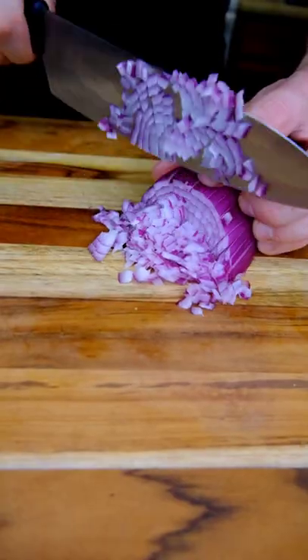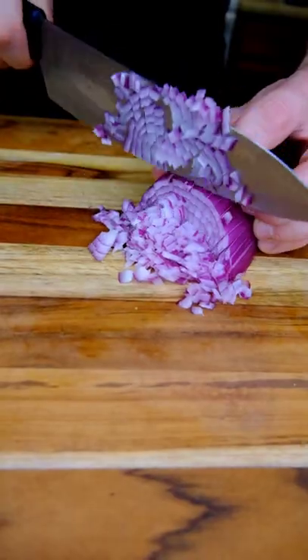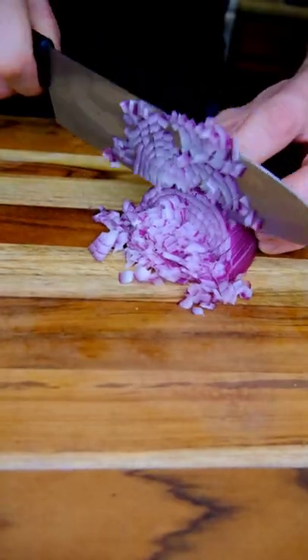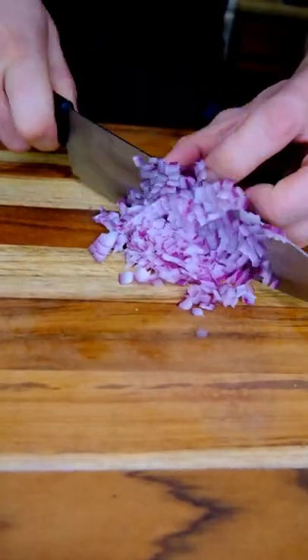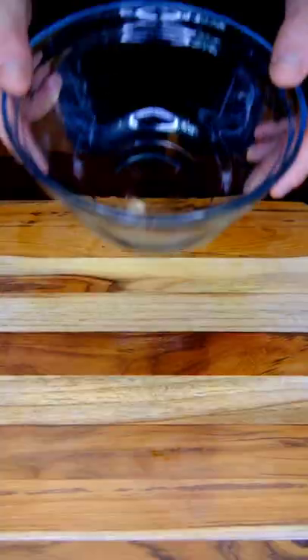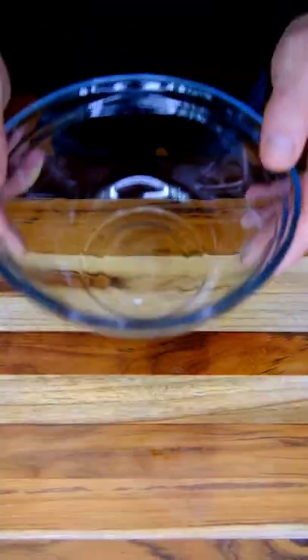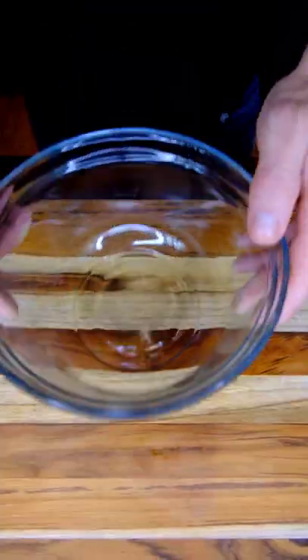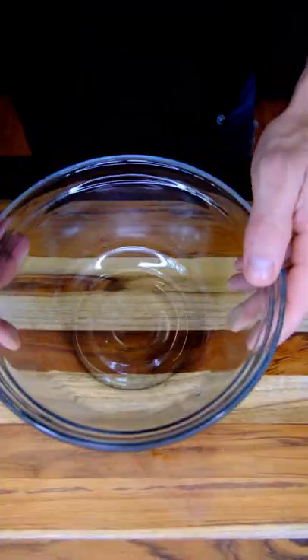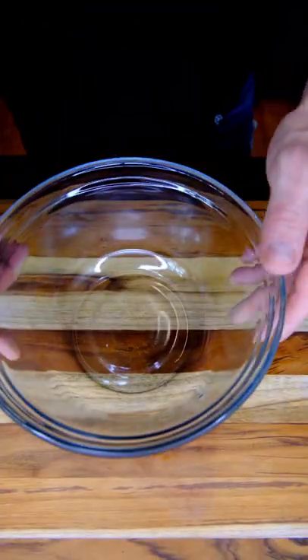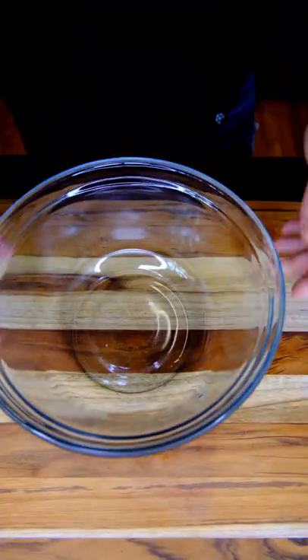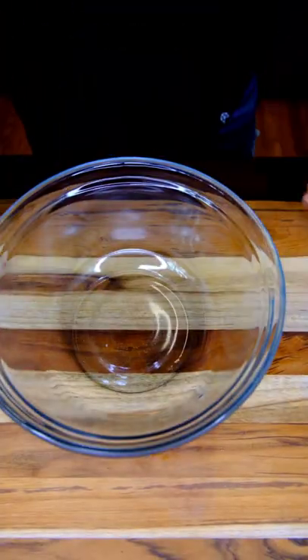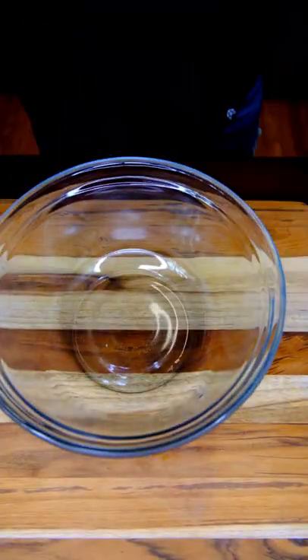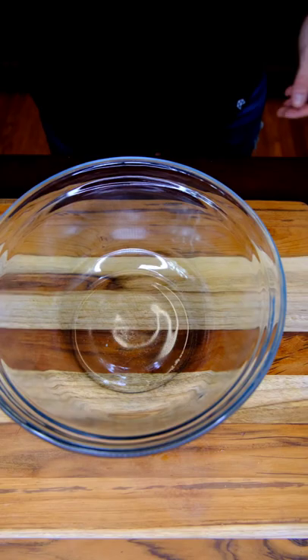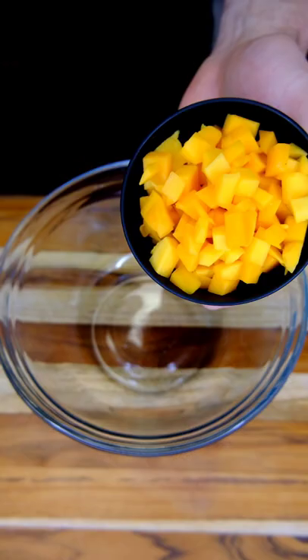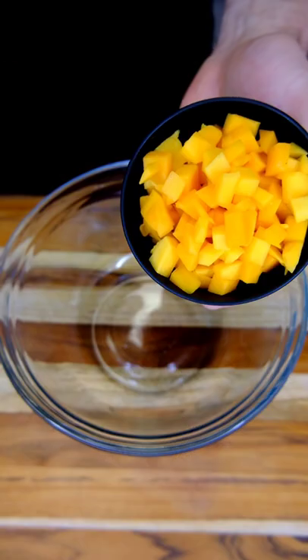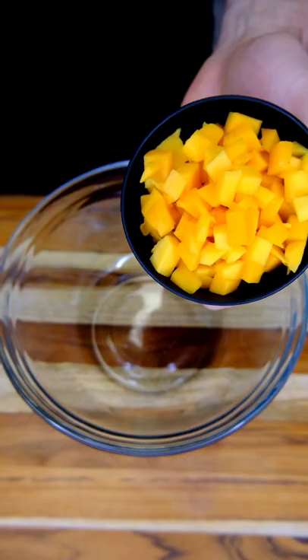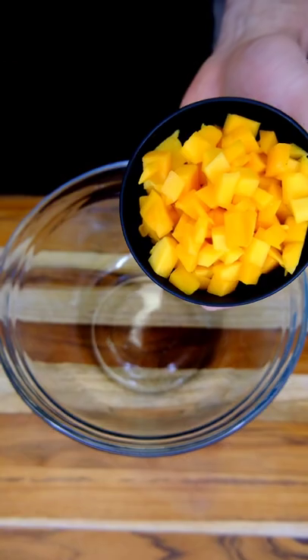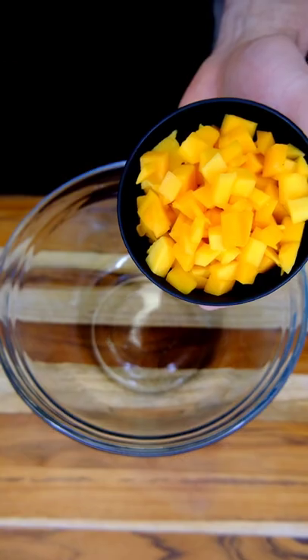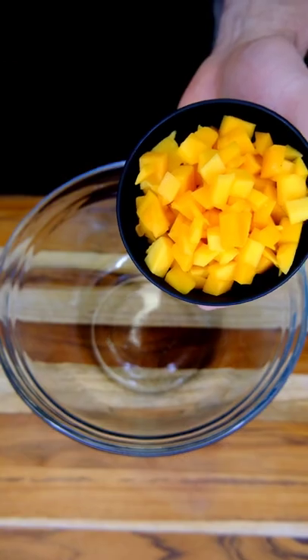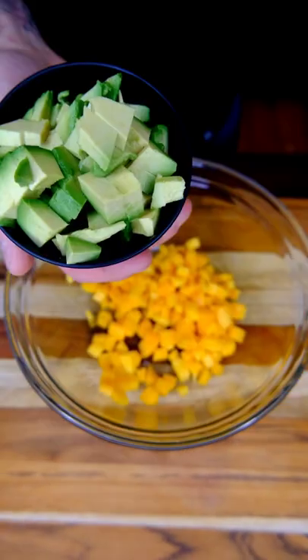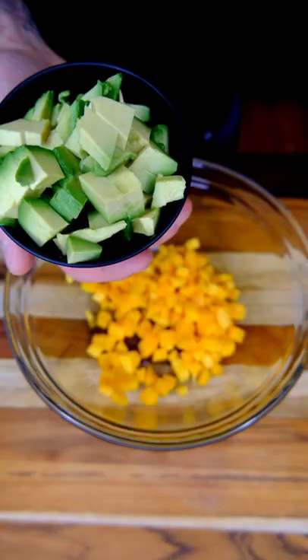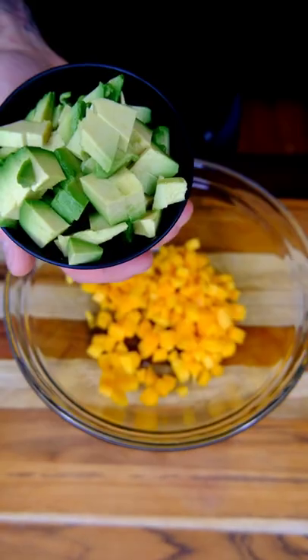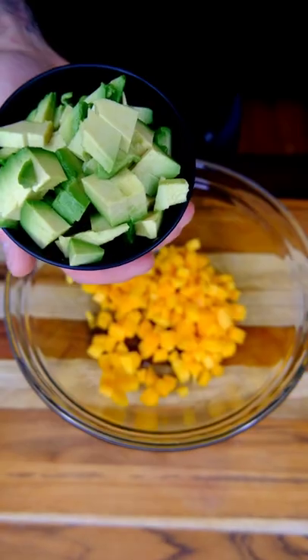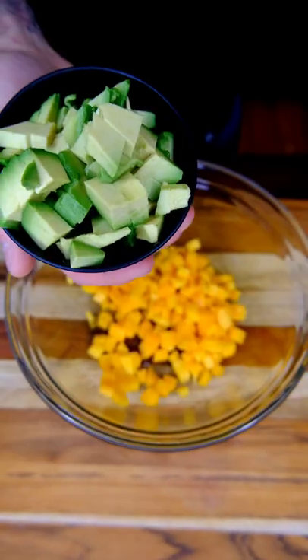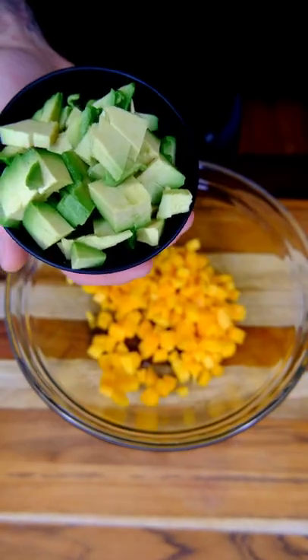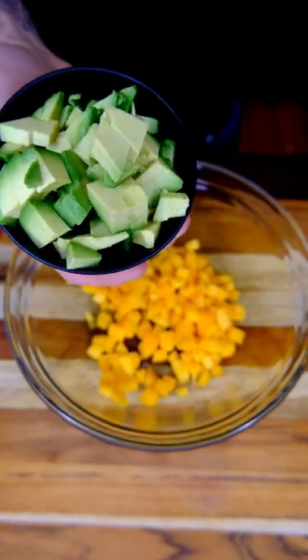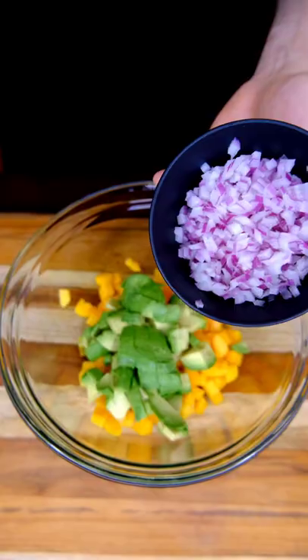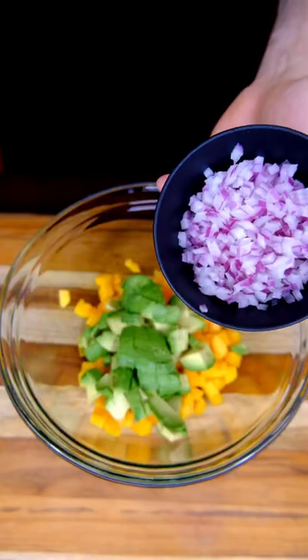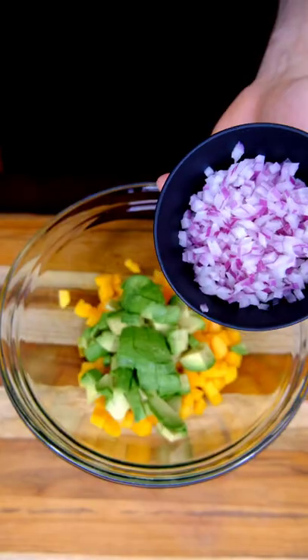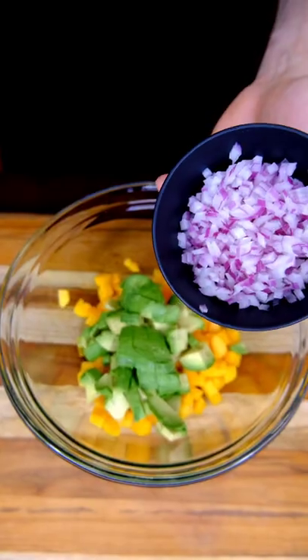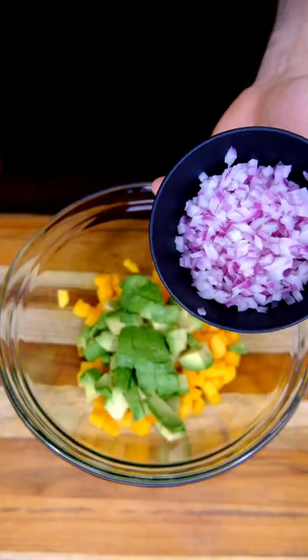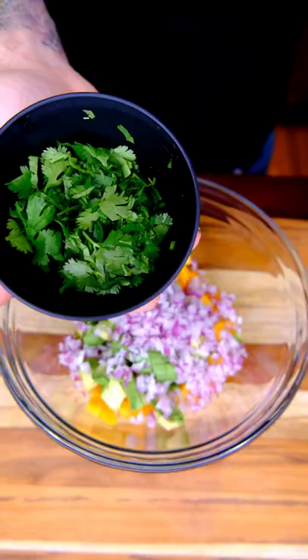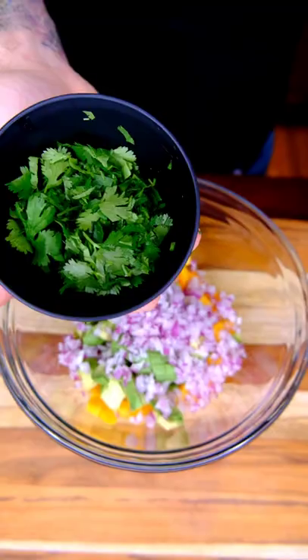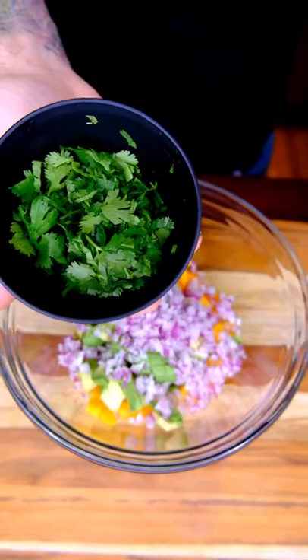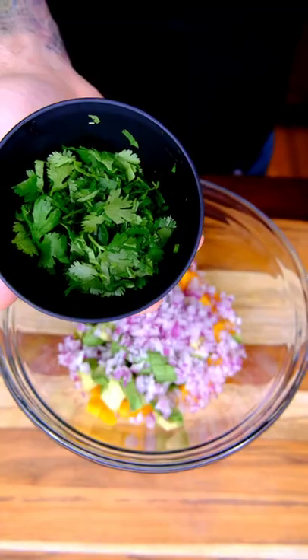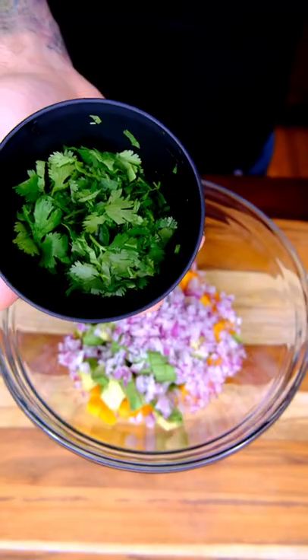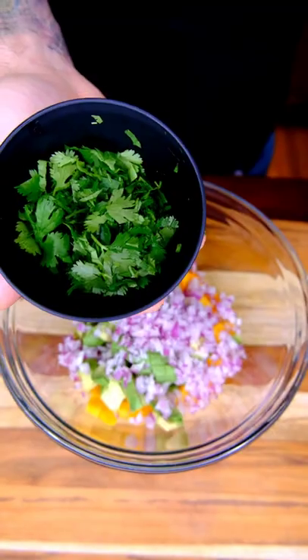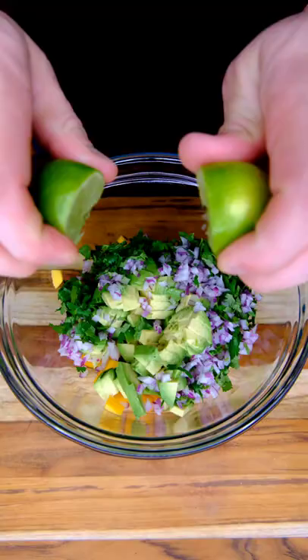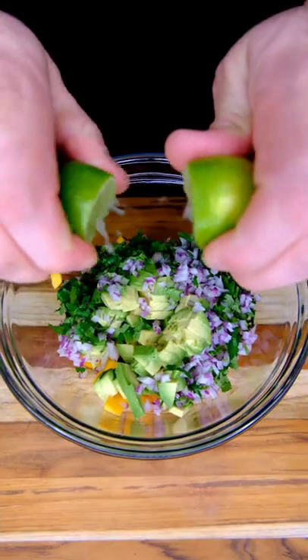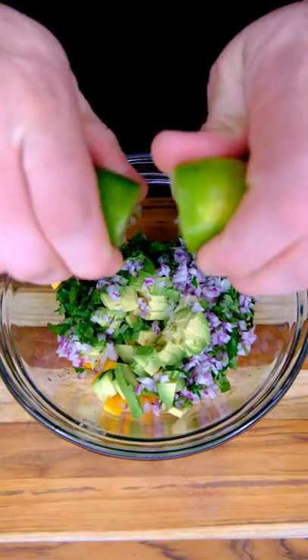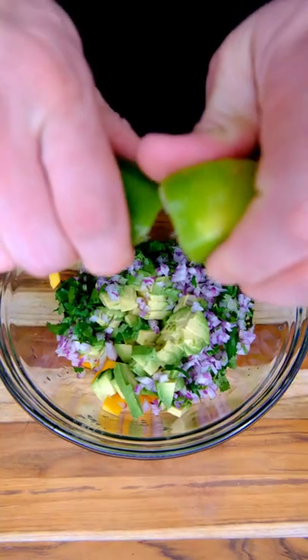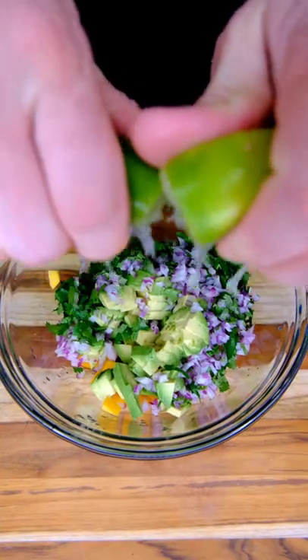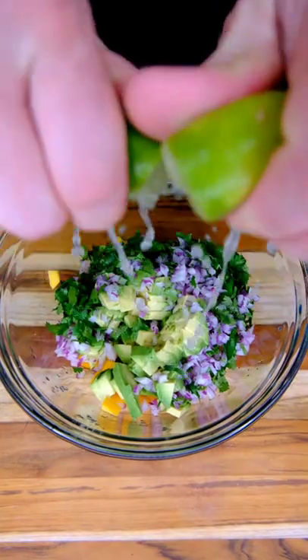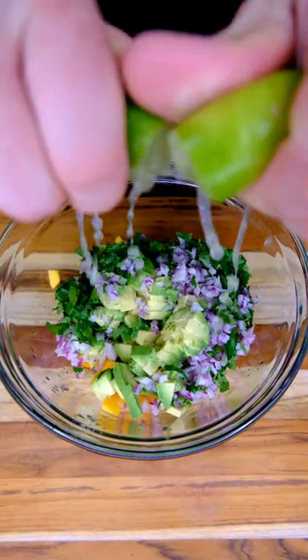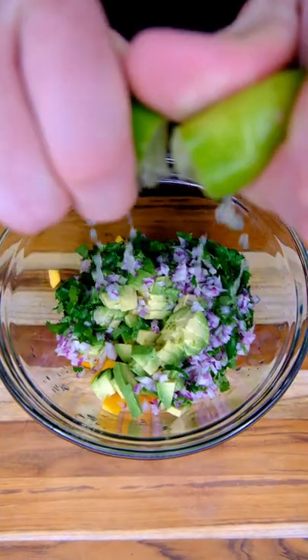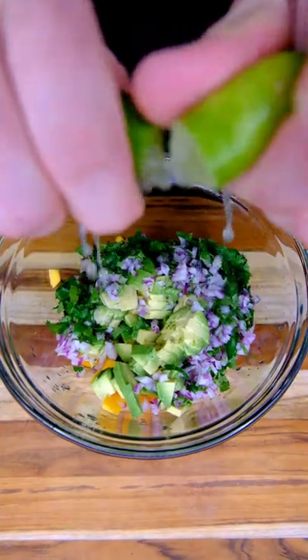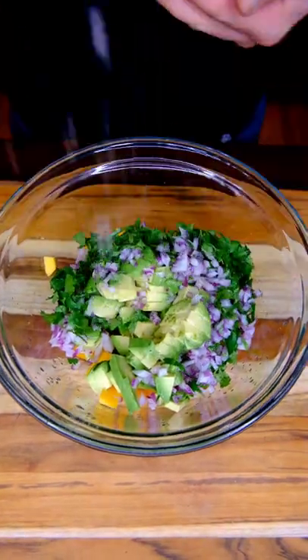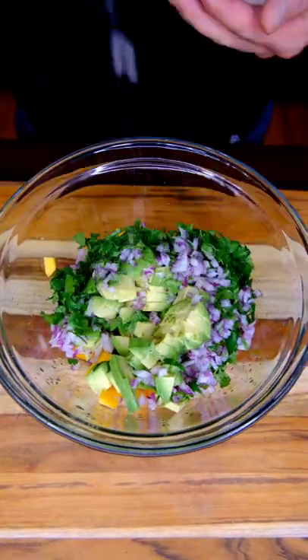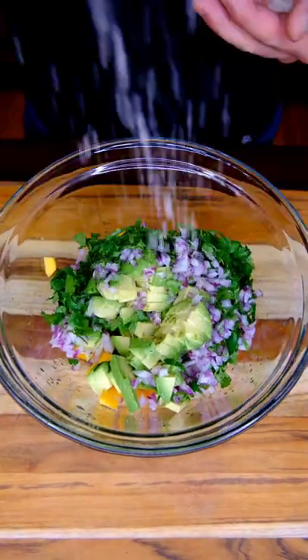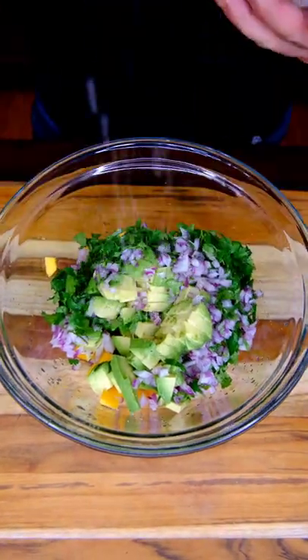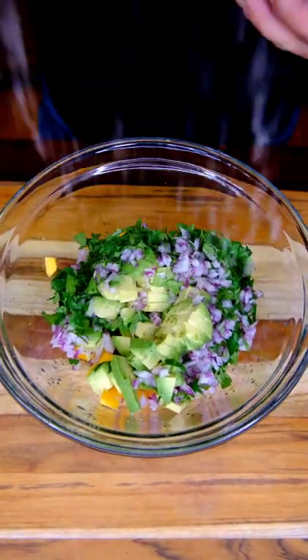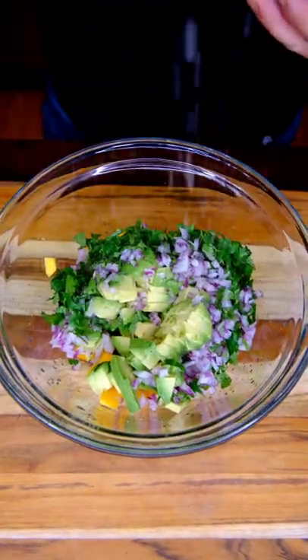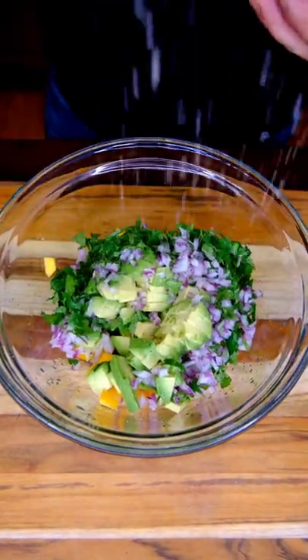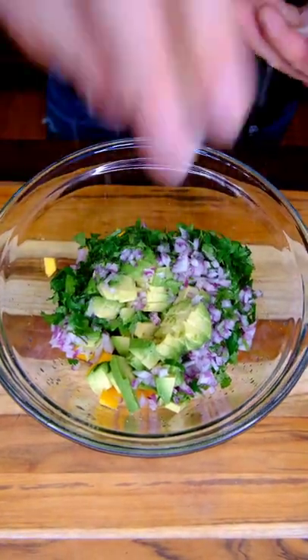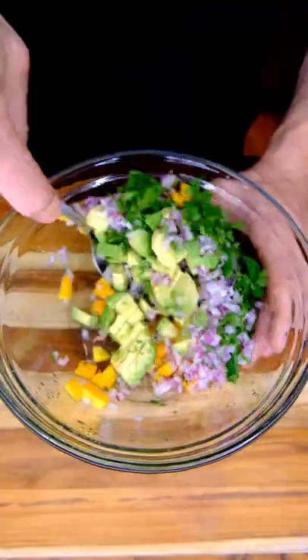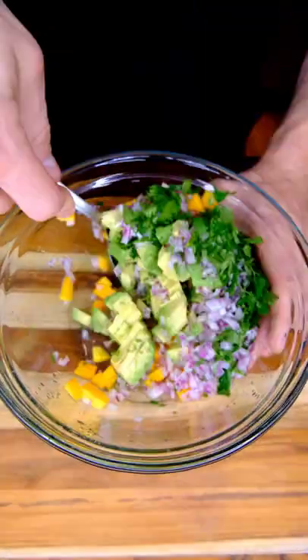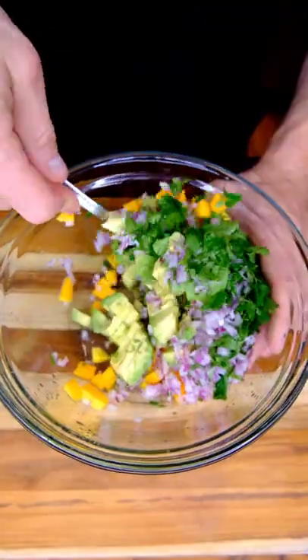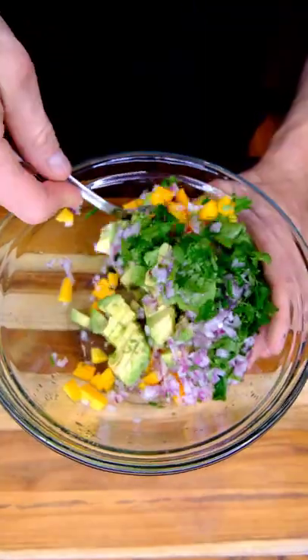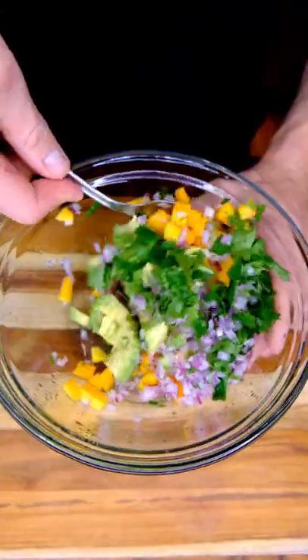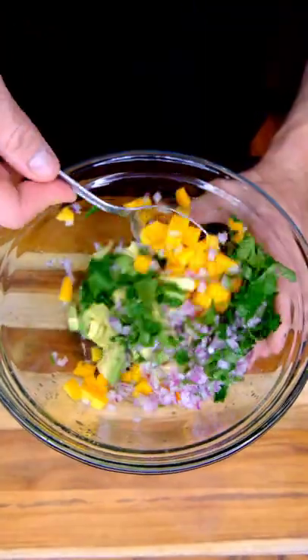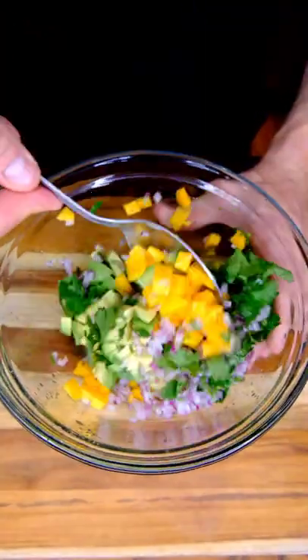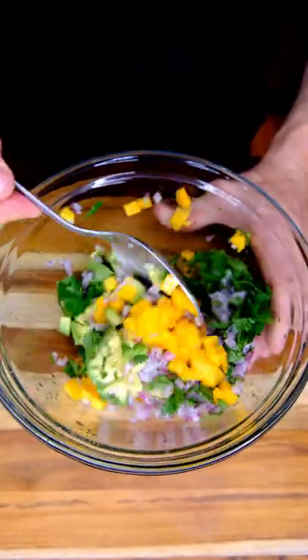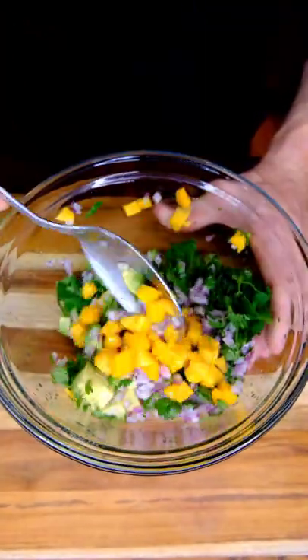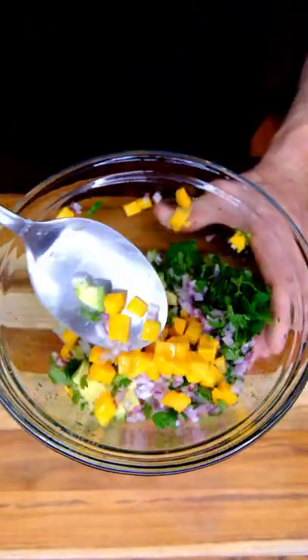Let's make a salsa. Mango, avocado, onion, cilantro, lime juice. A little bit of salt. Give this a gentle mix.